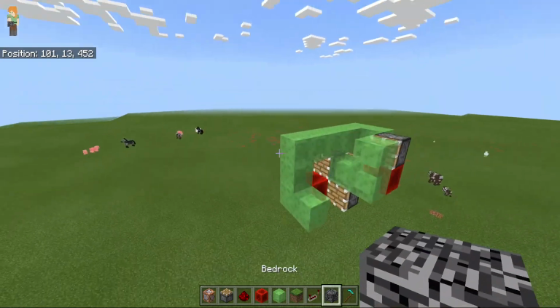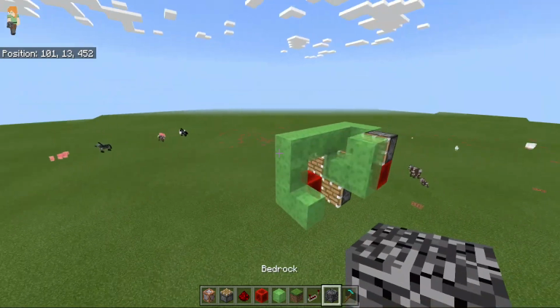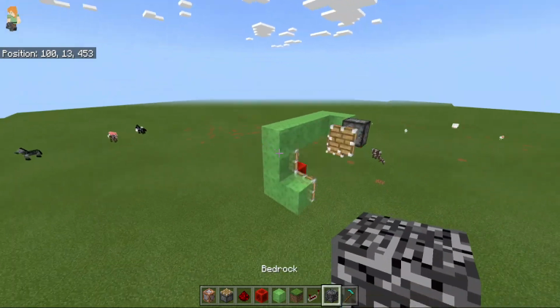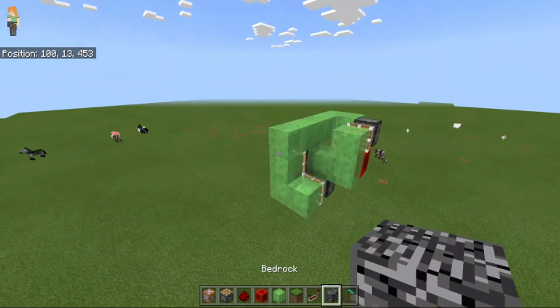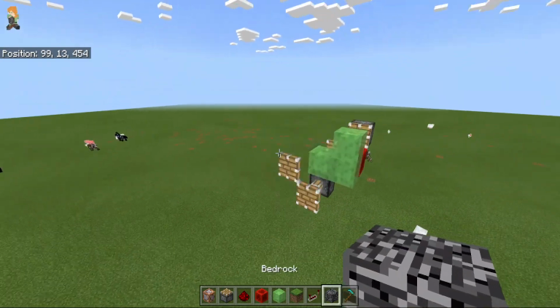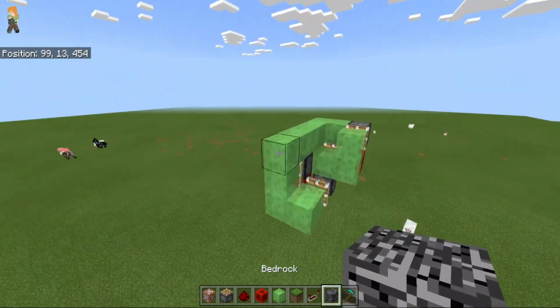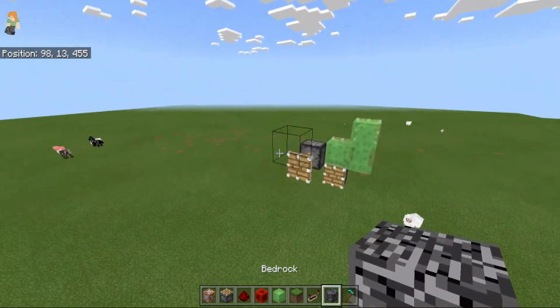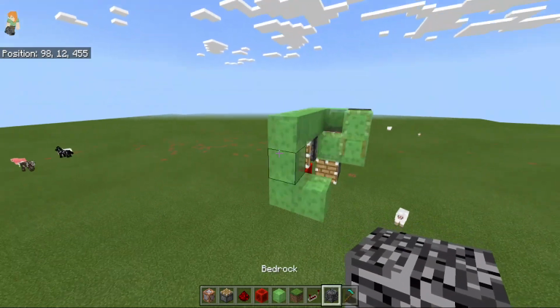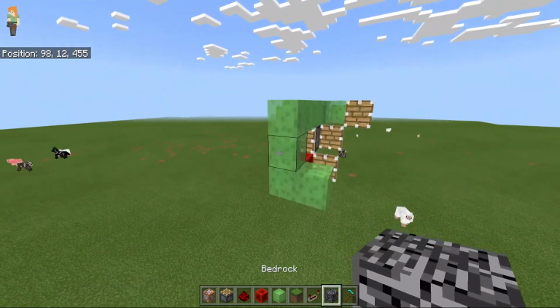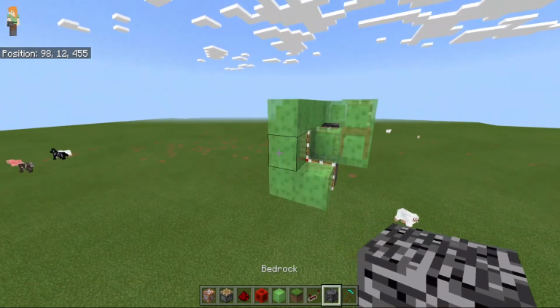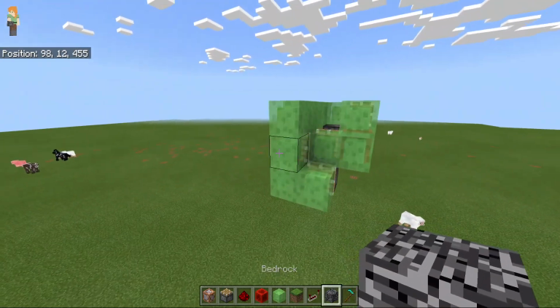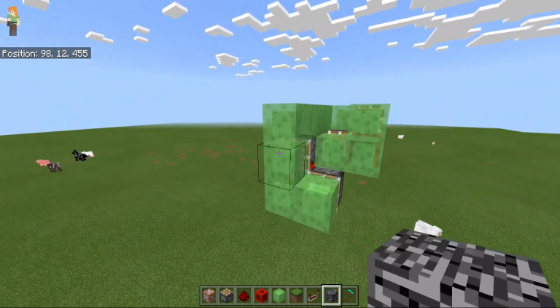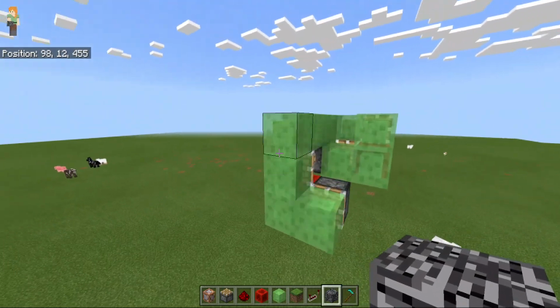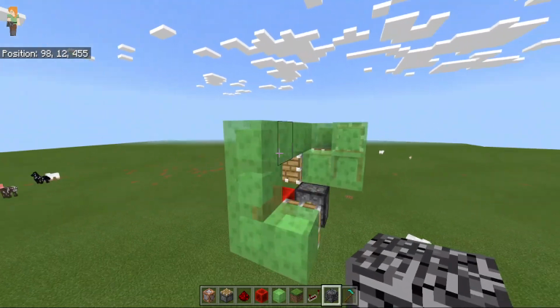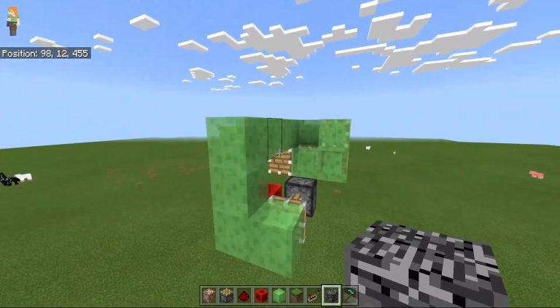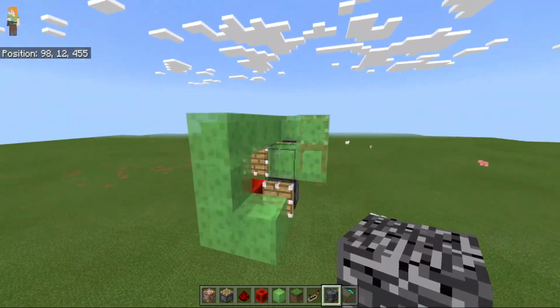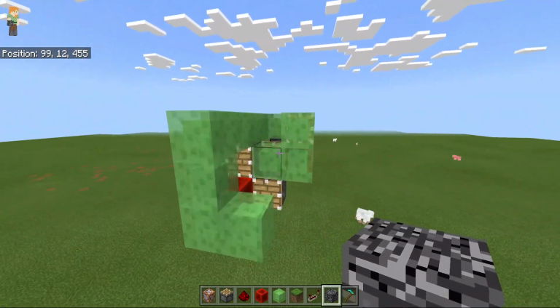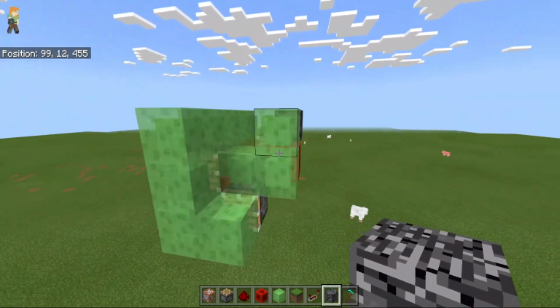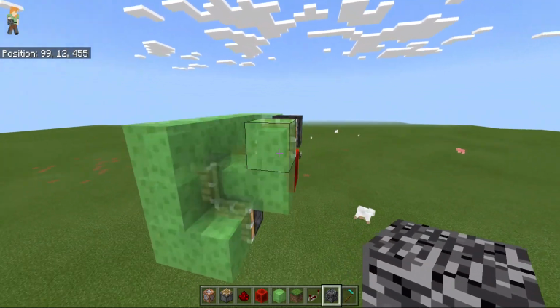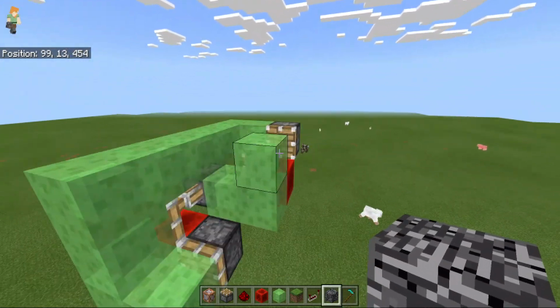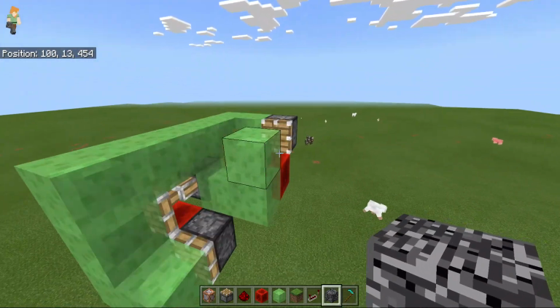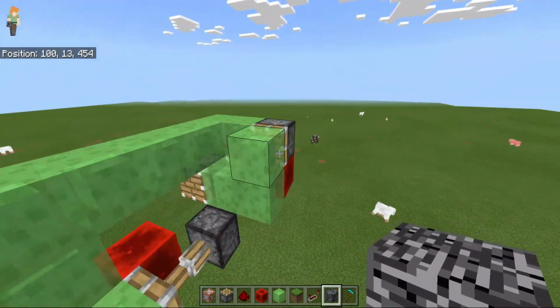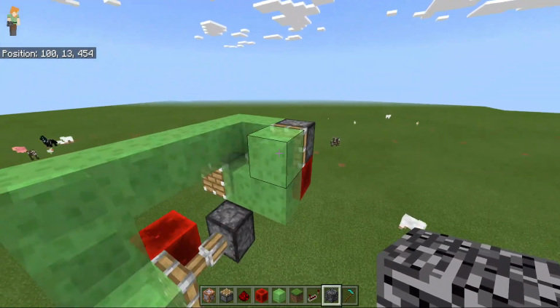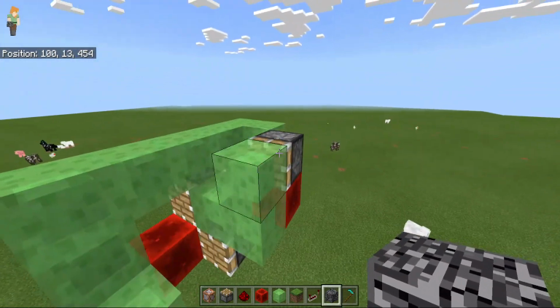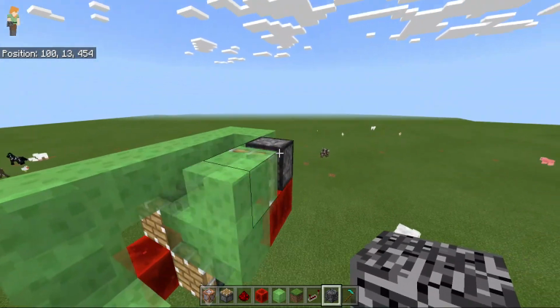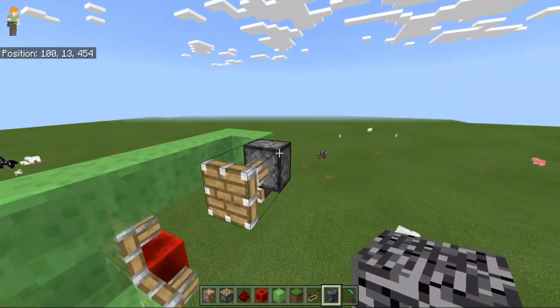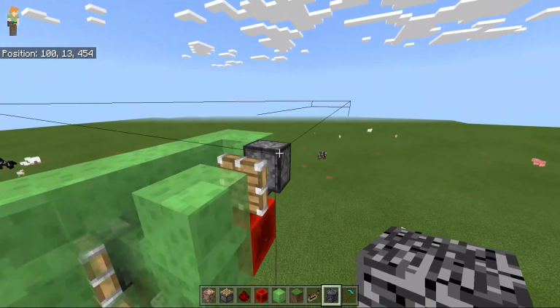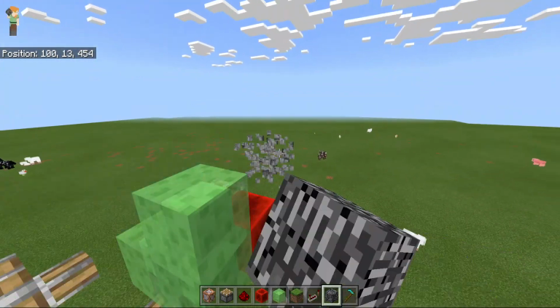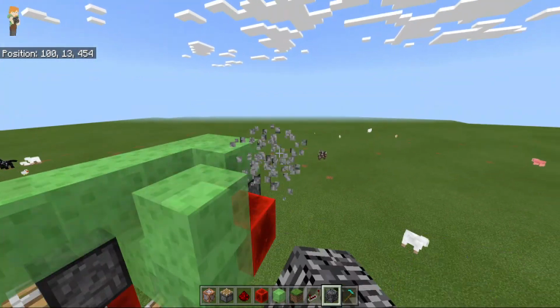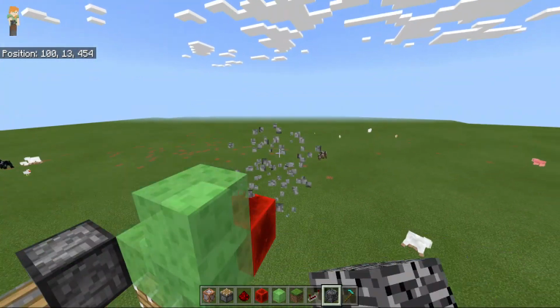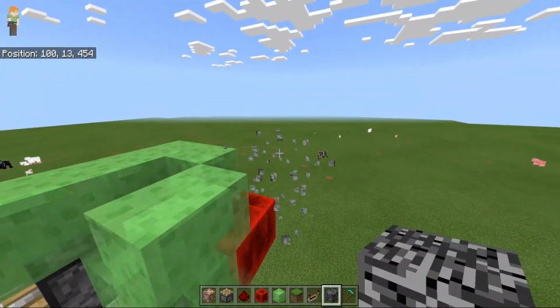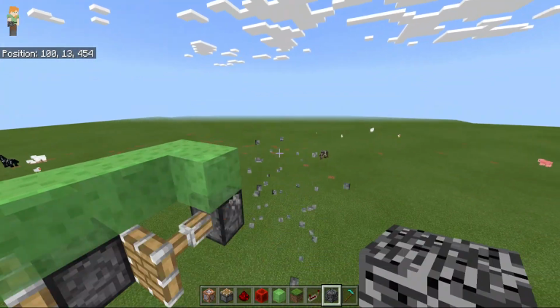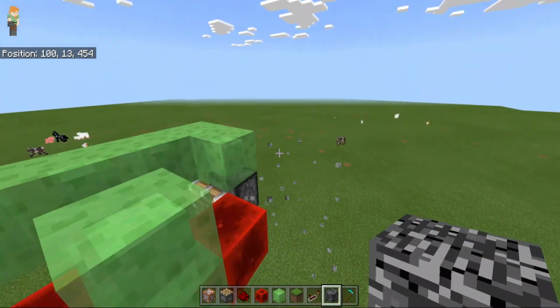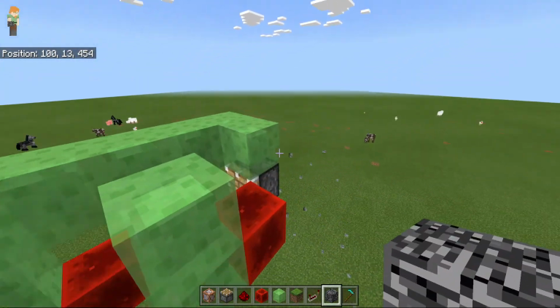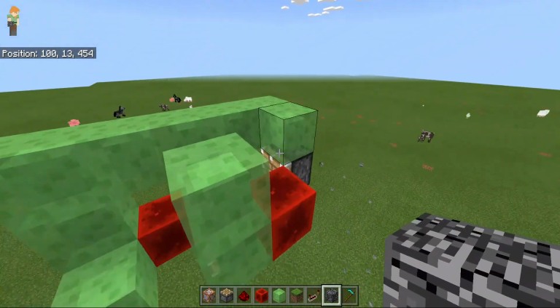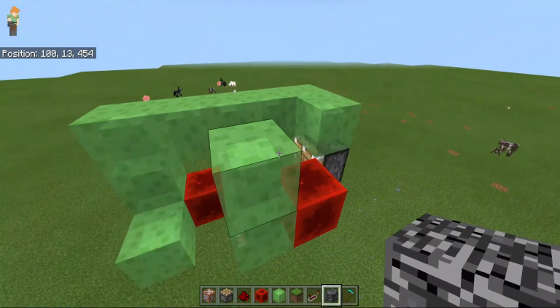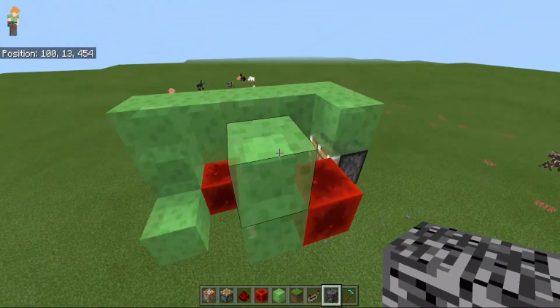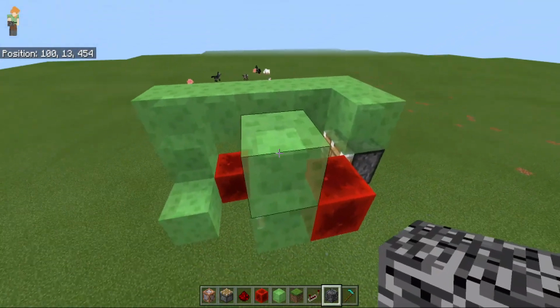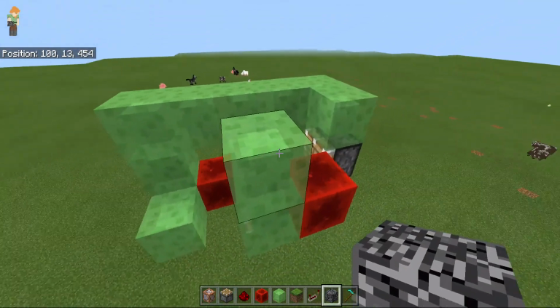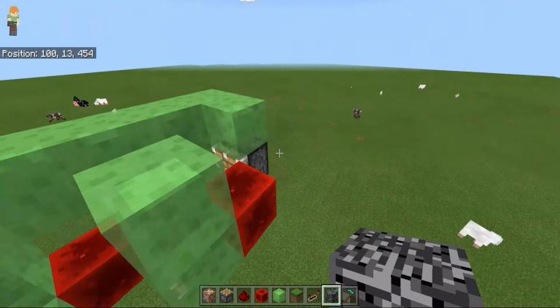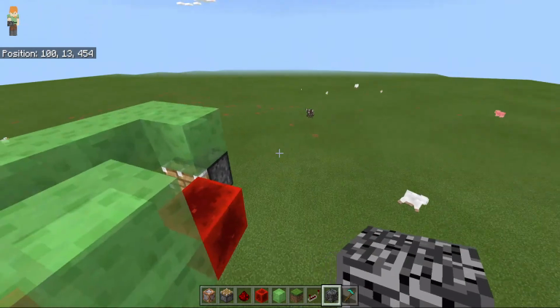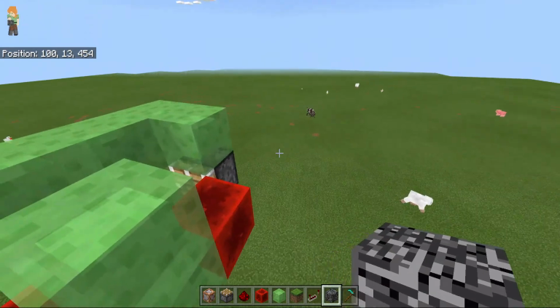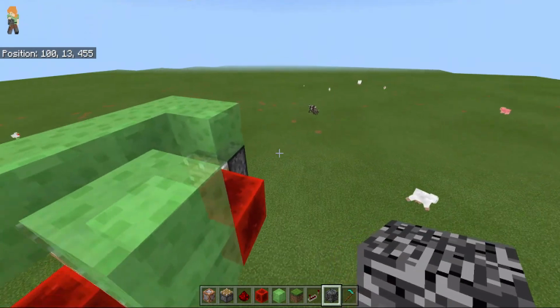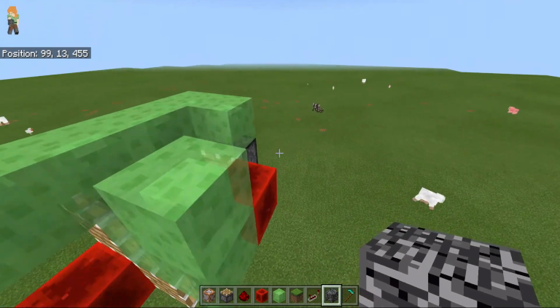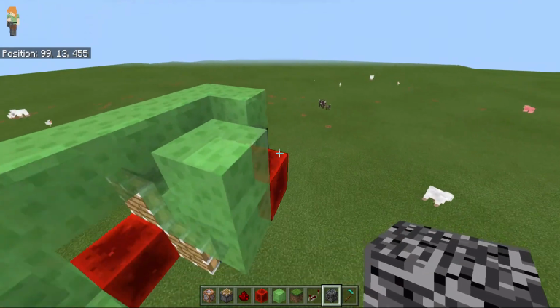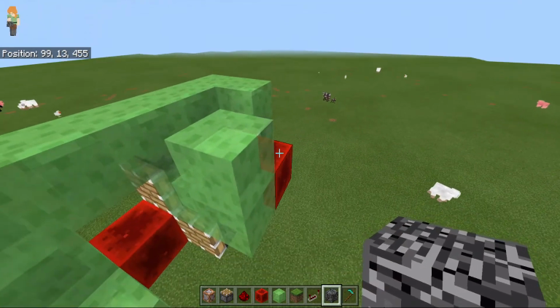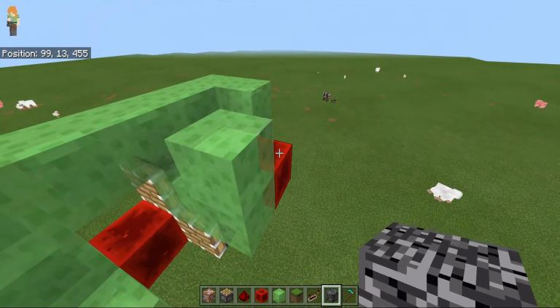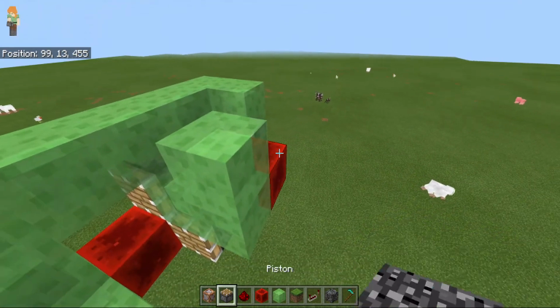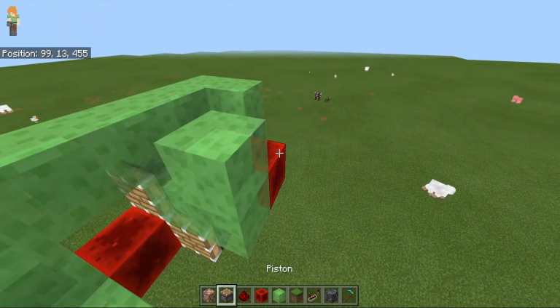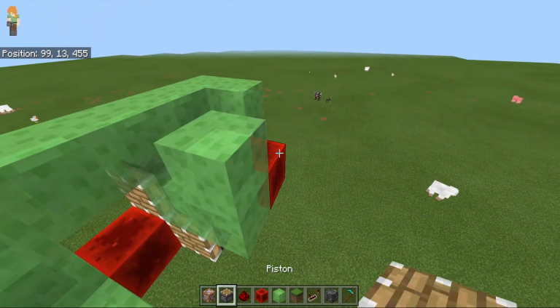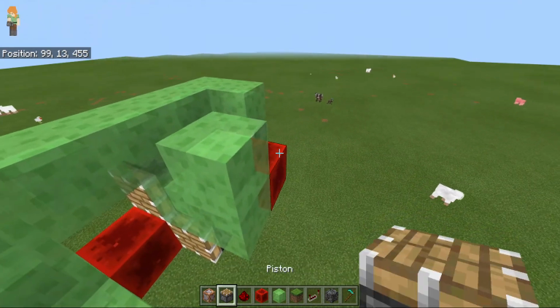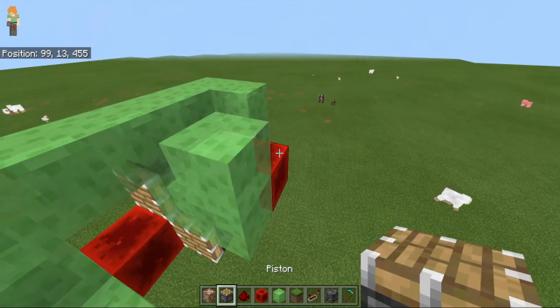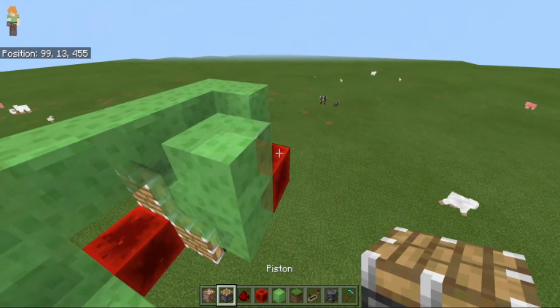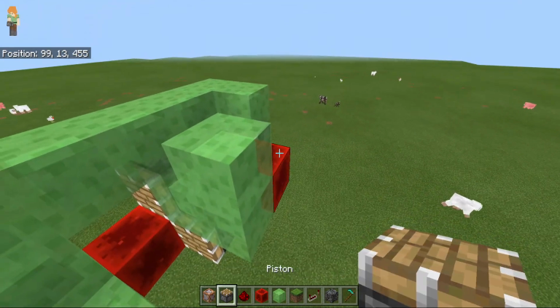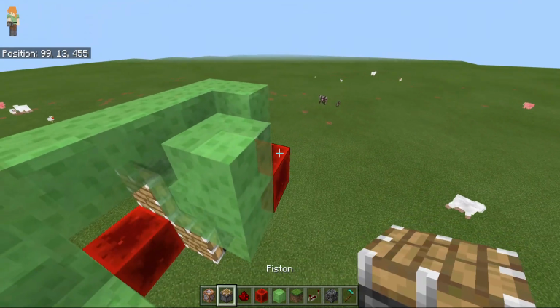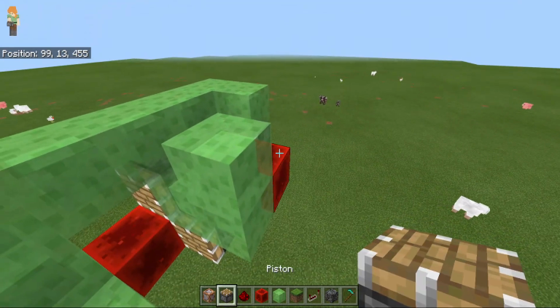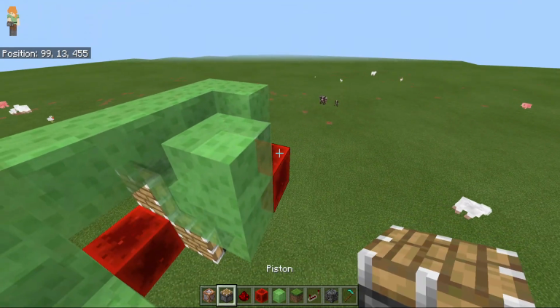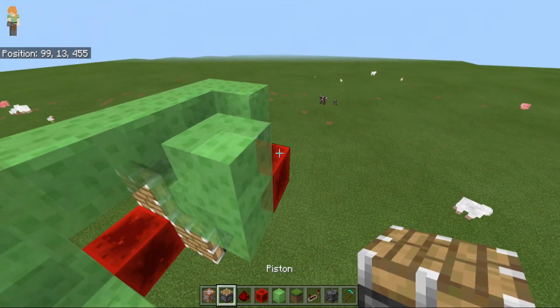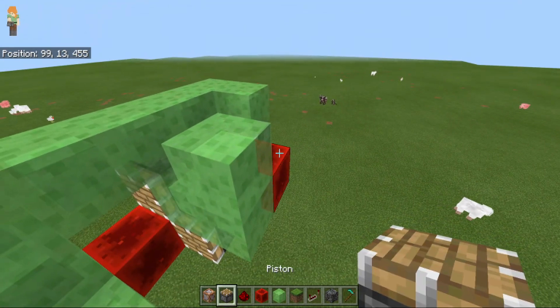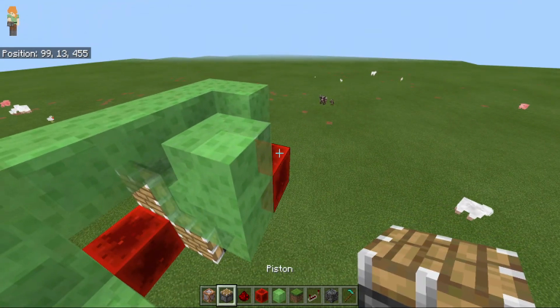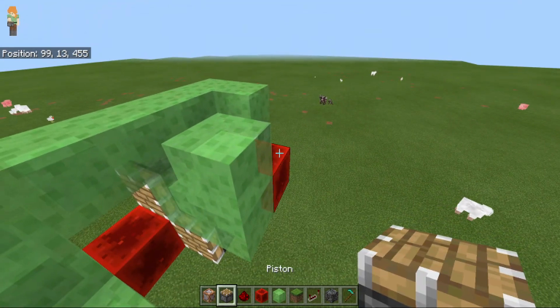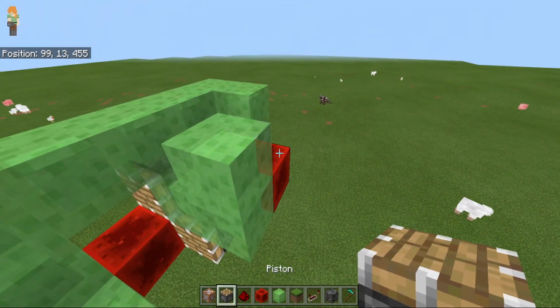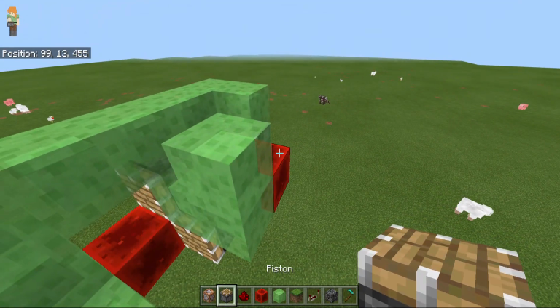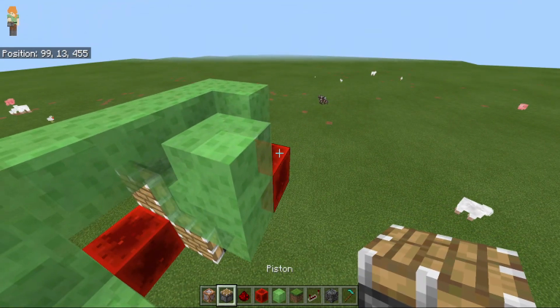Generally, the best way to pop is just to build this piston. And then all you have to do is reset it and rebuild this piston.